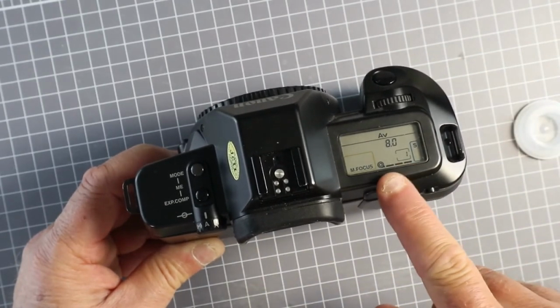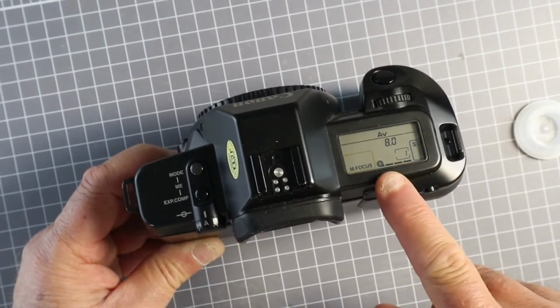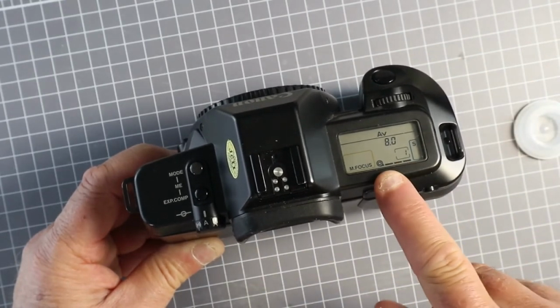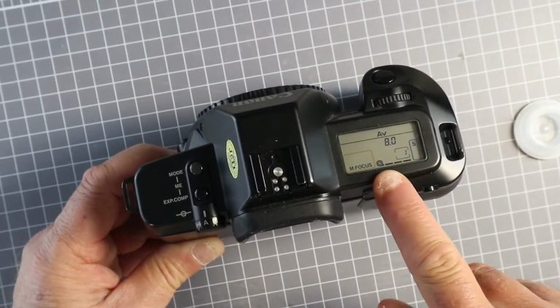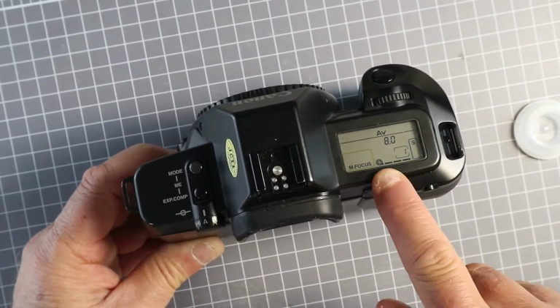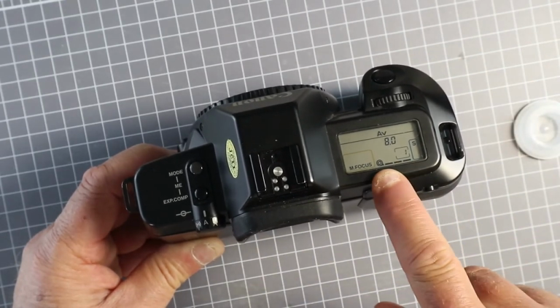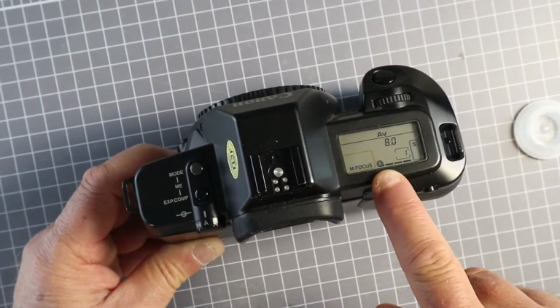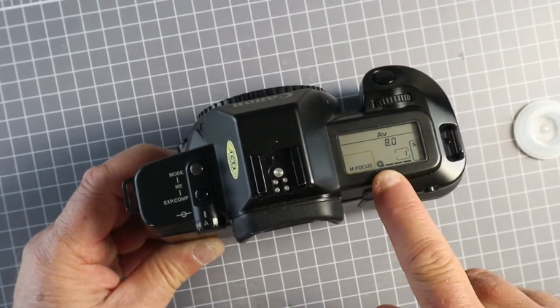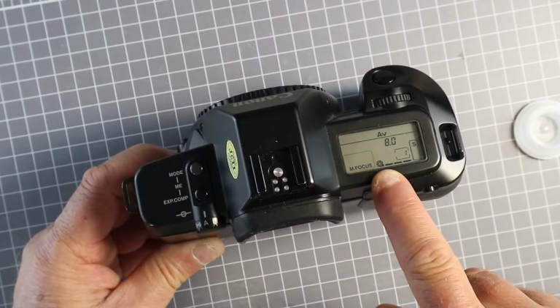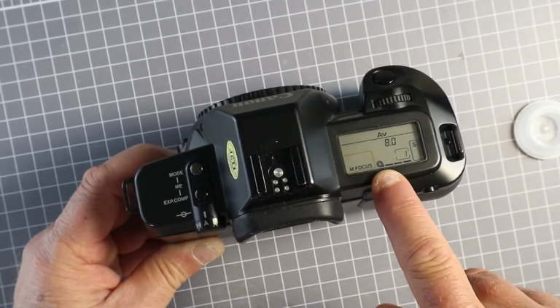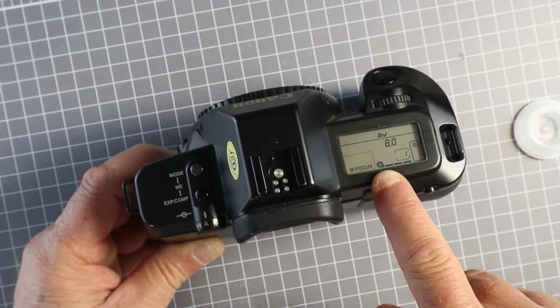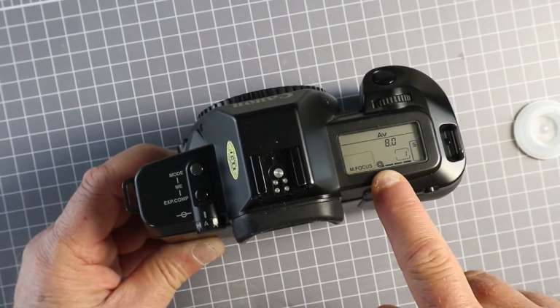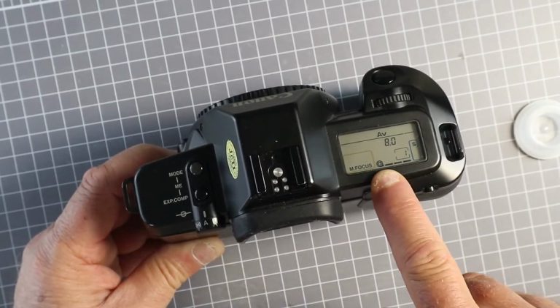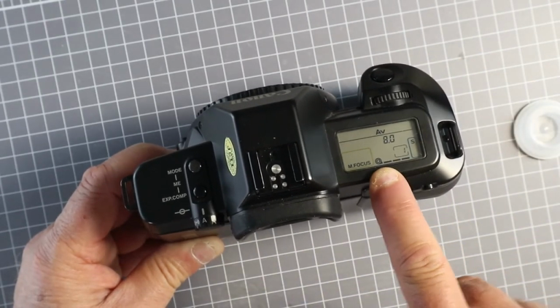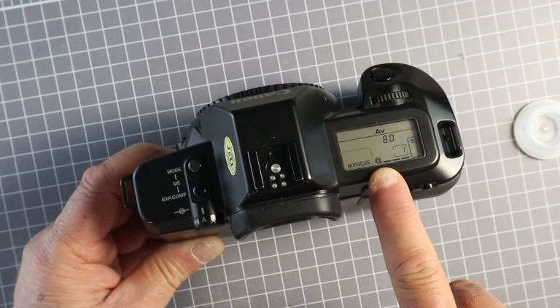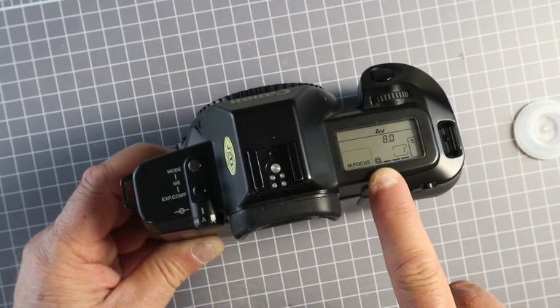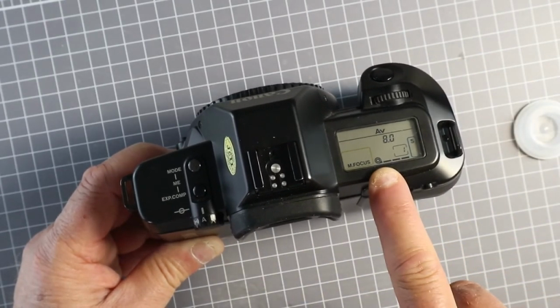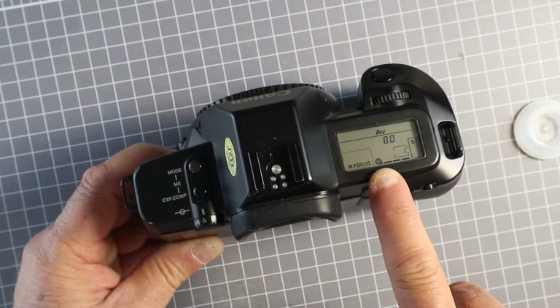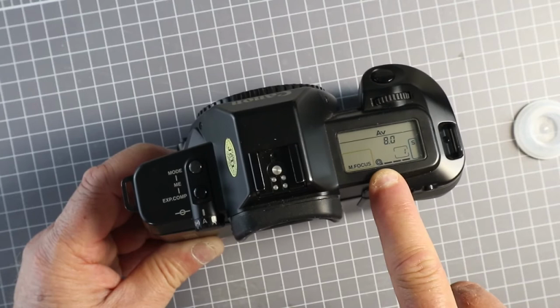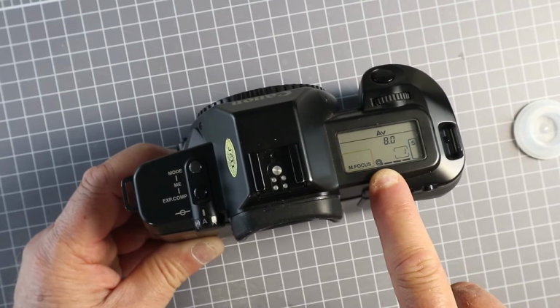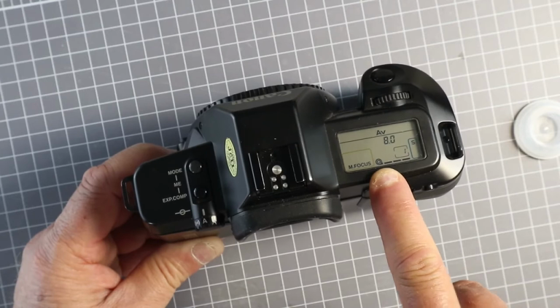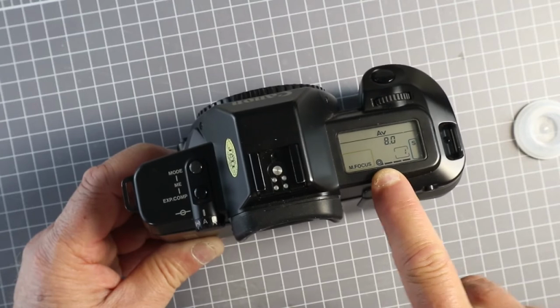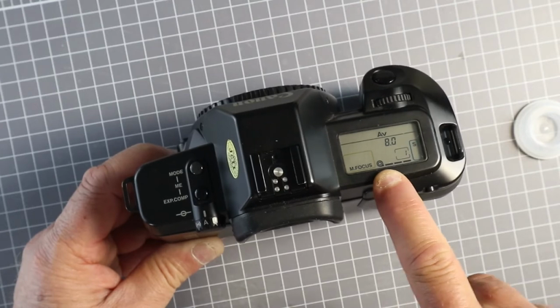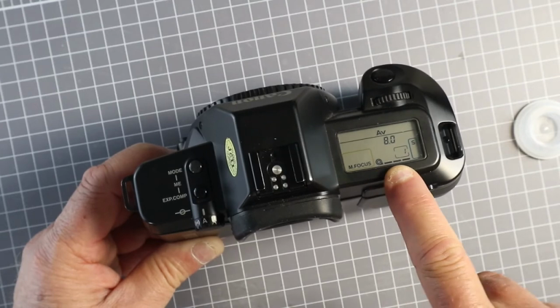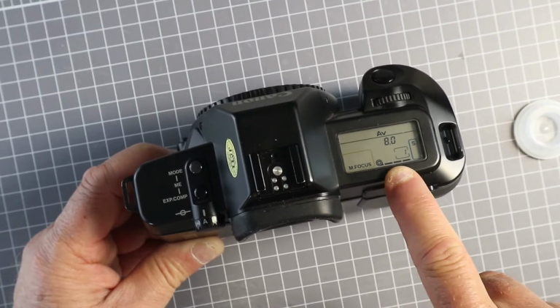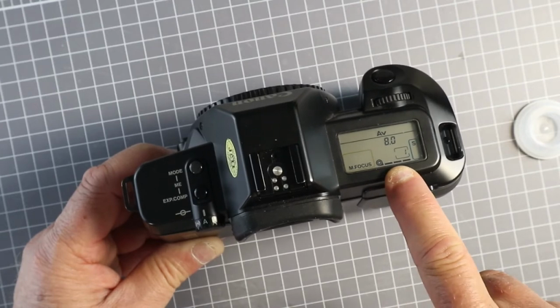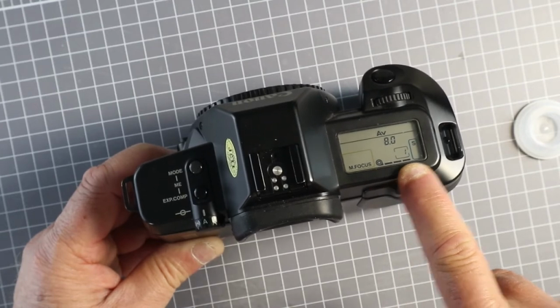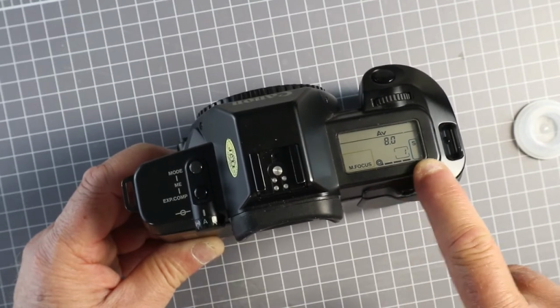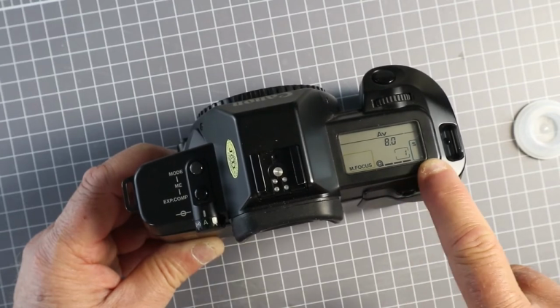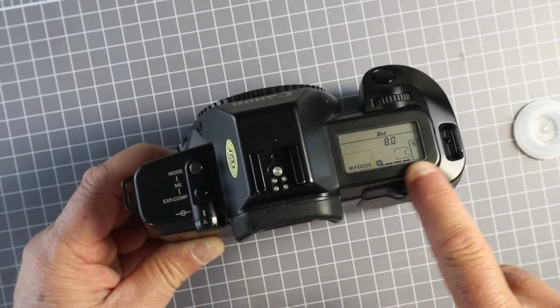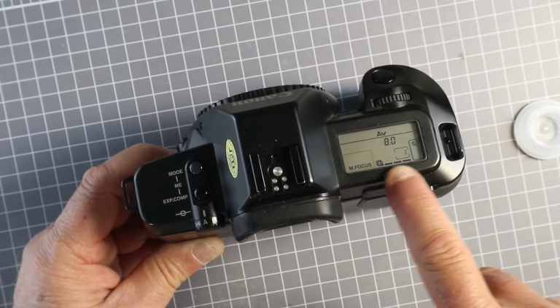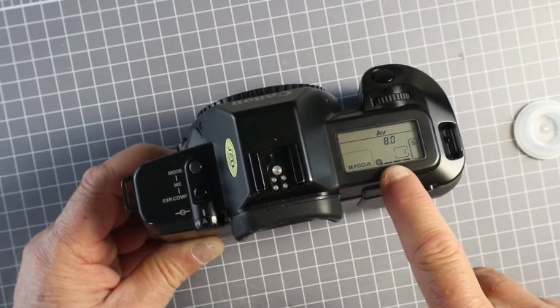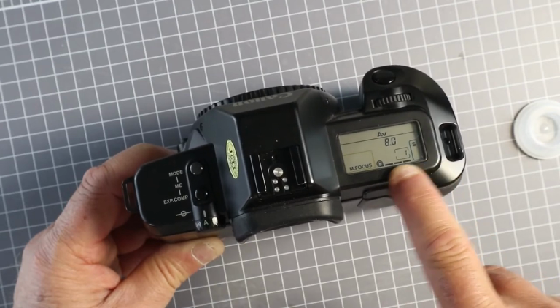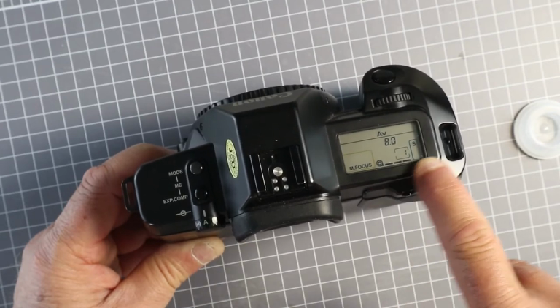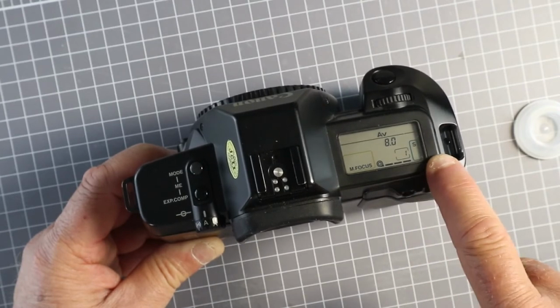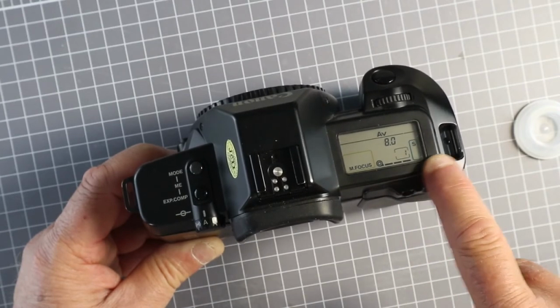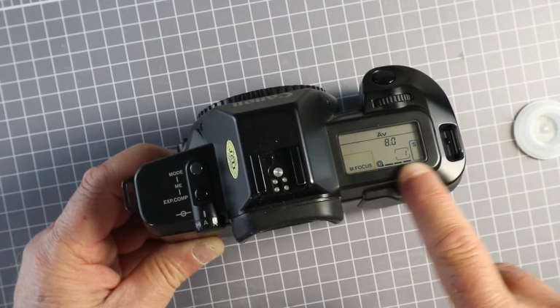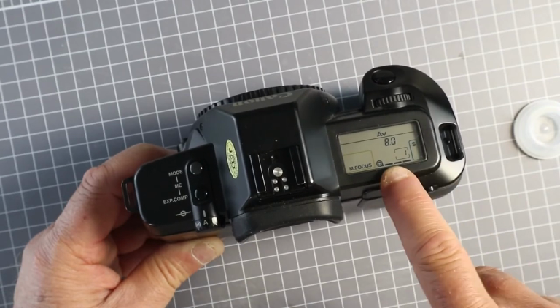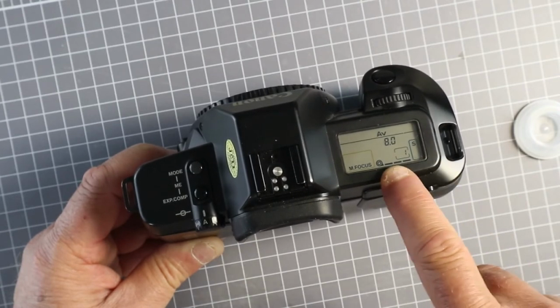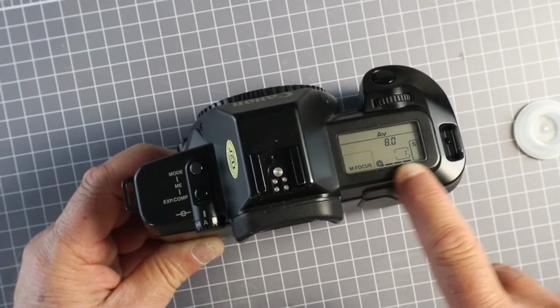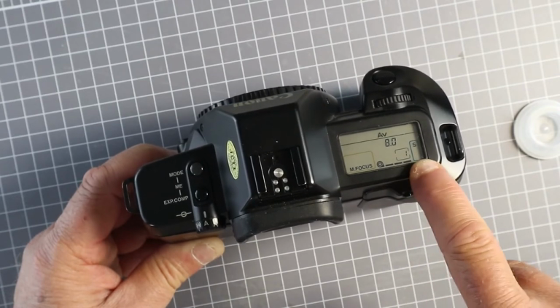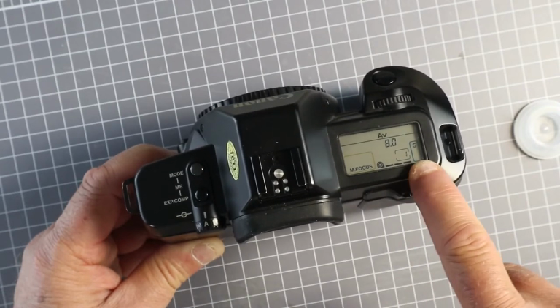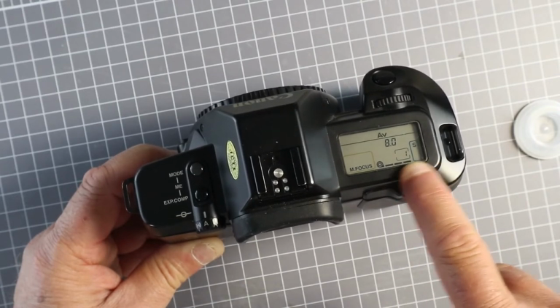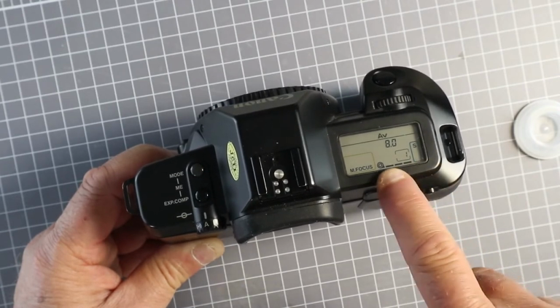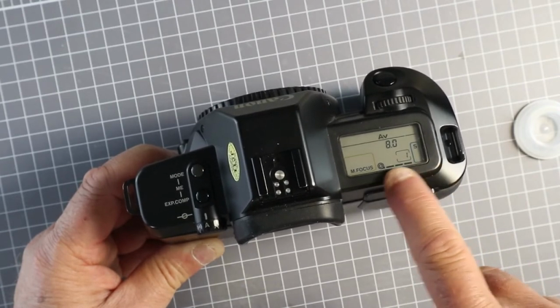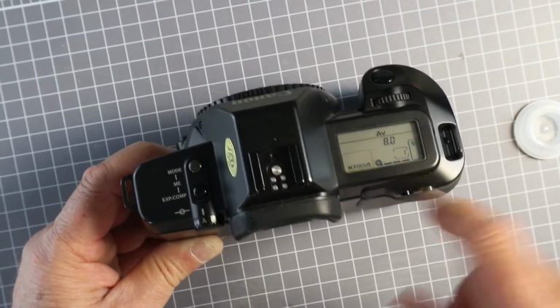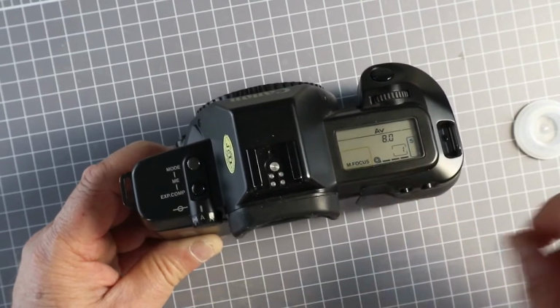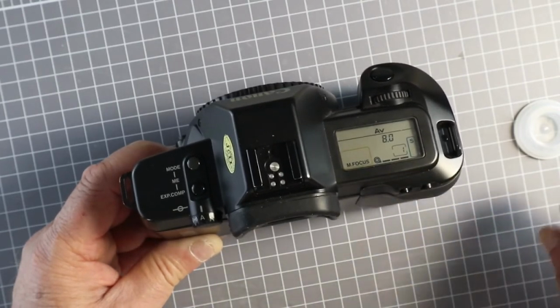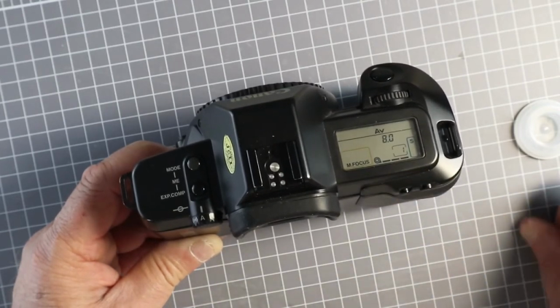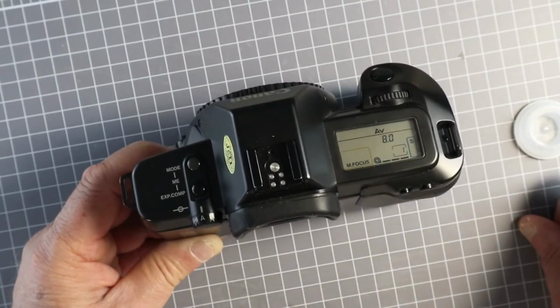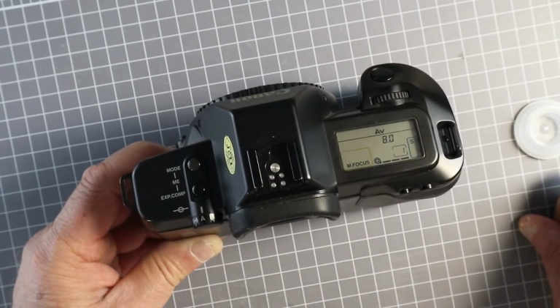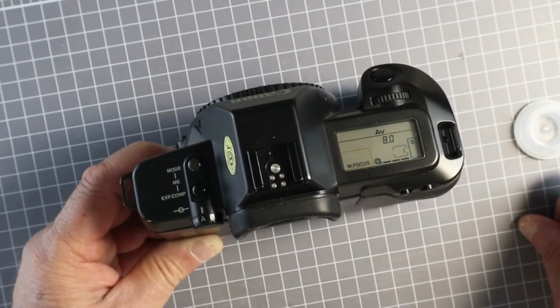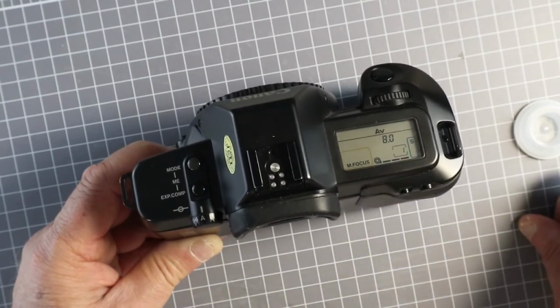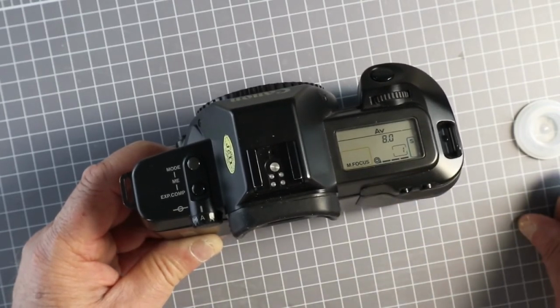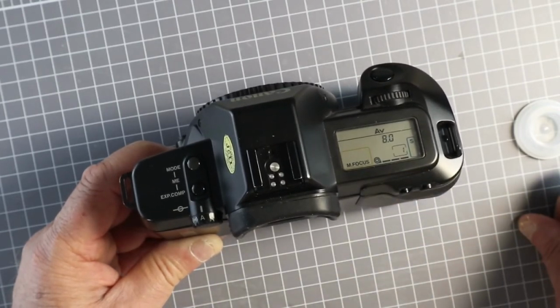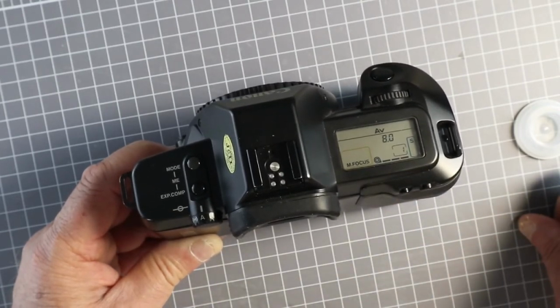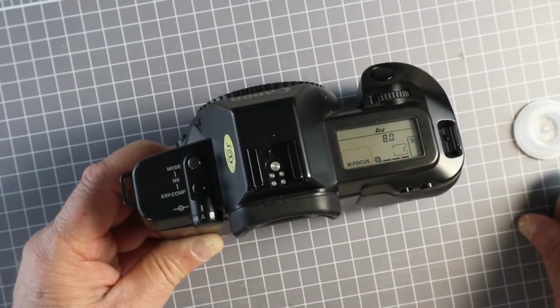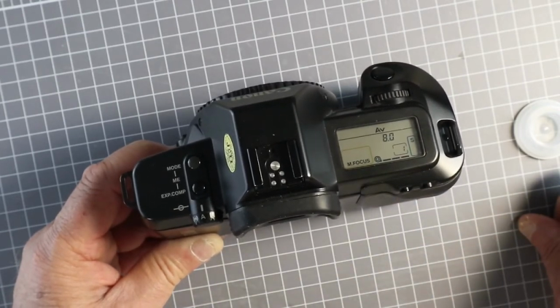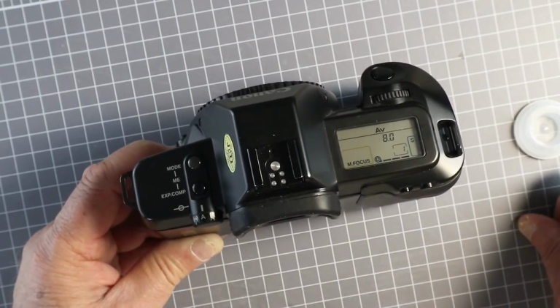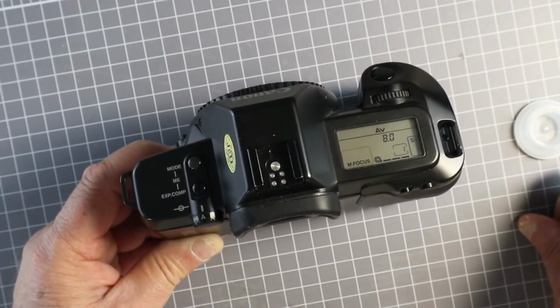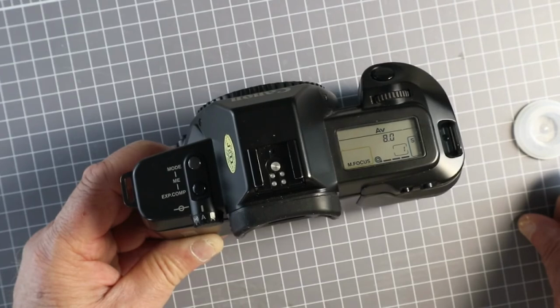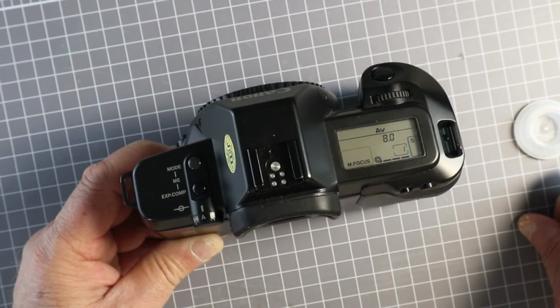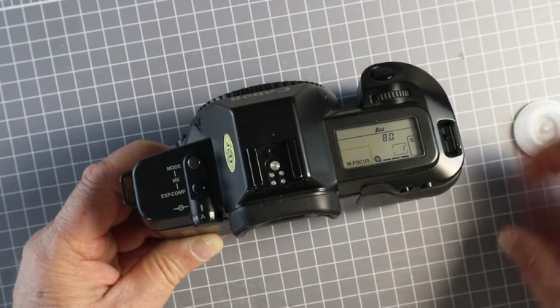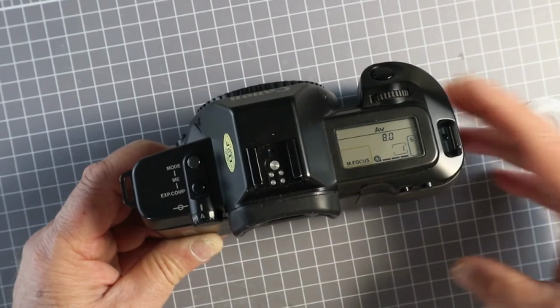The snail indicator shows that it's got film loaded. The three bars indicate that it has wound on correctly. So we're ready to go.